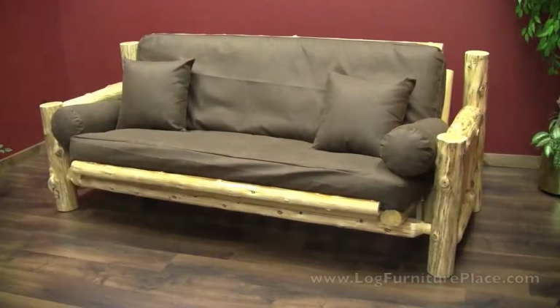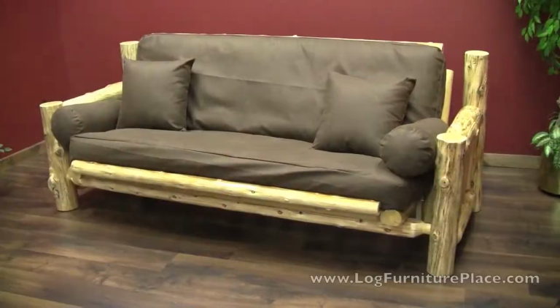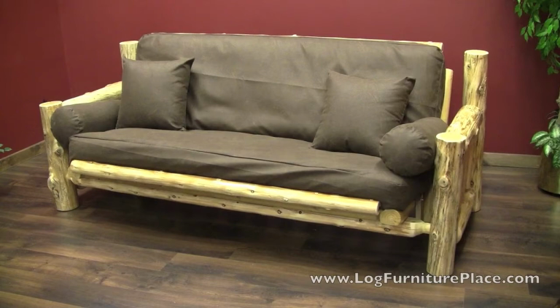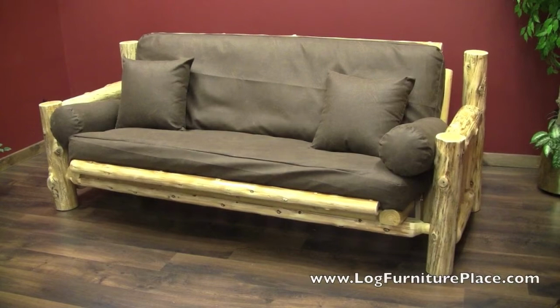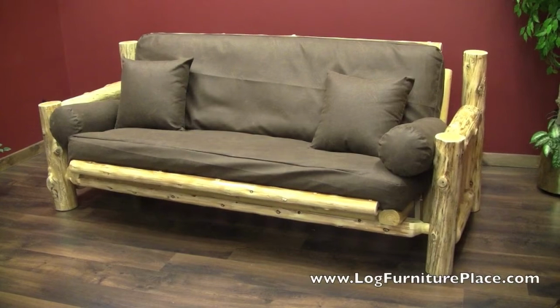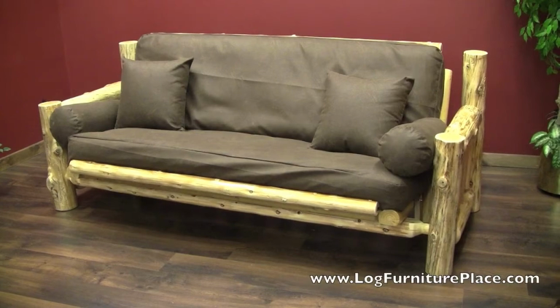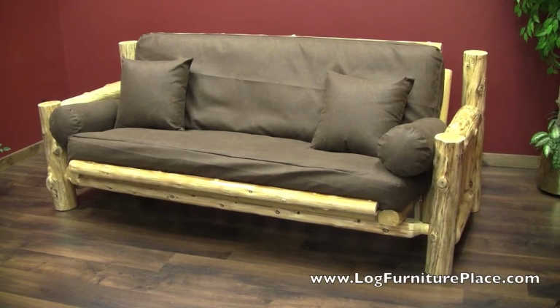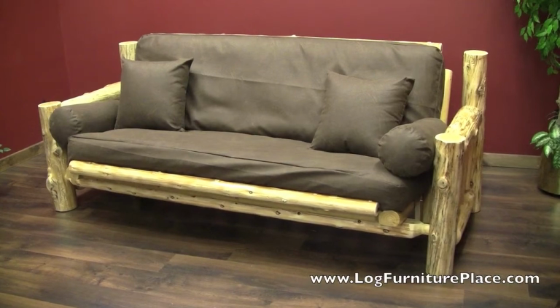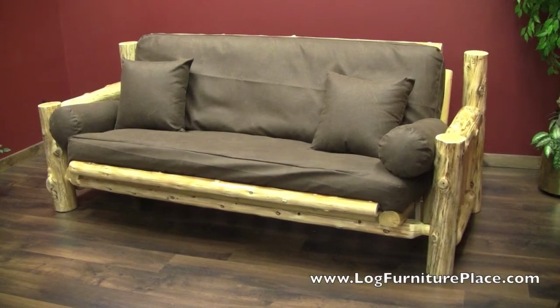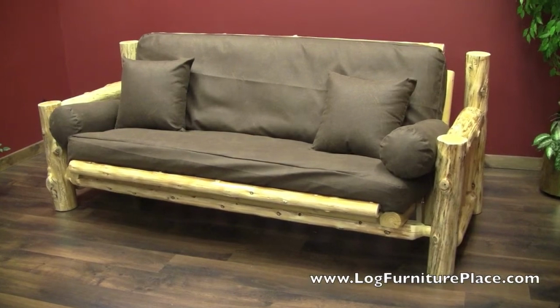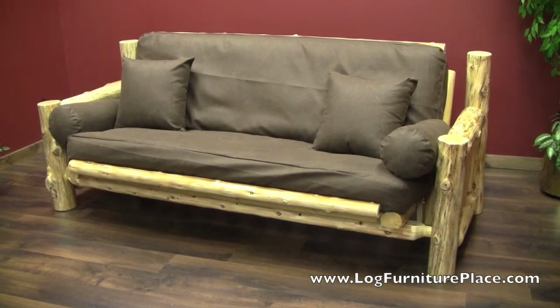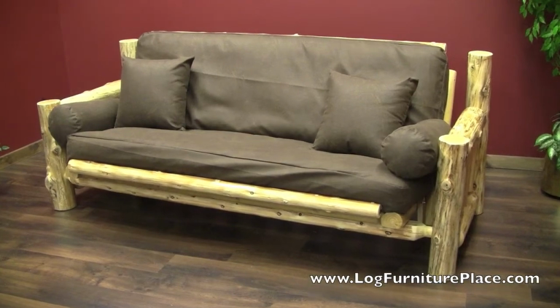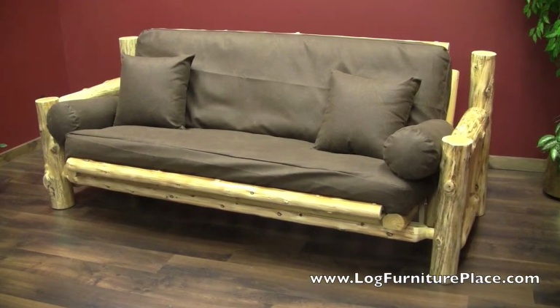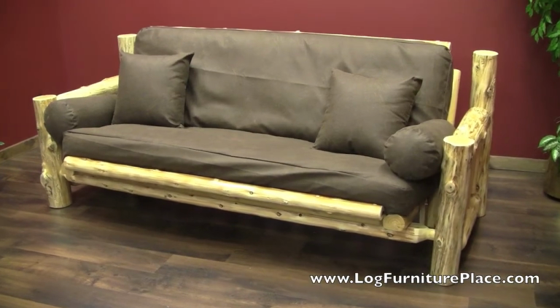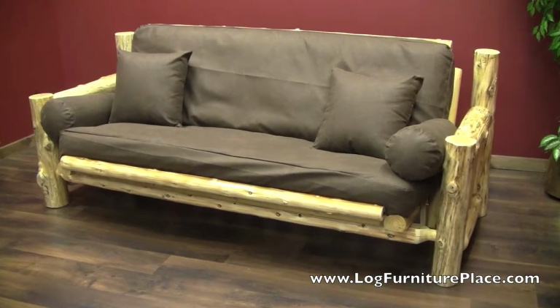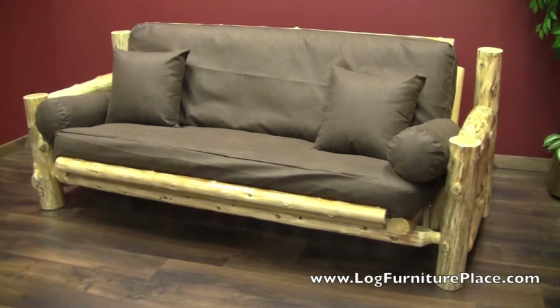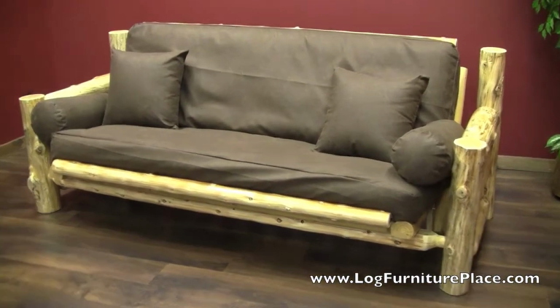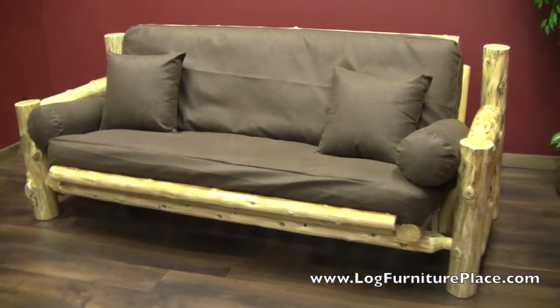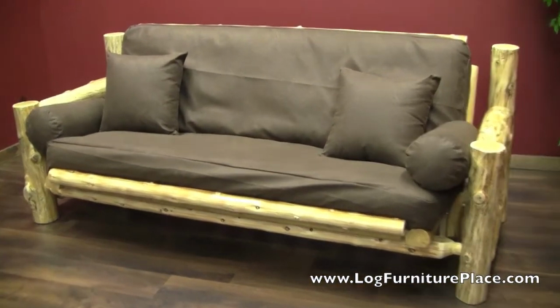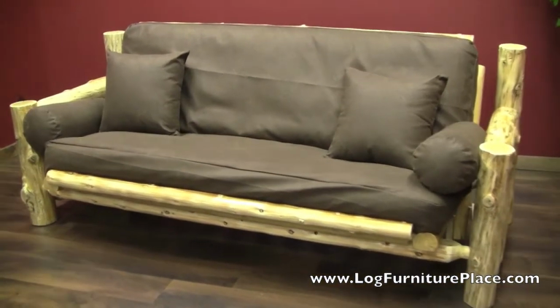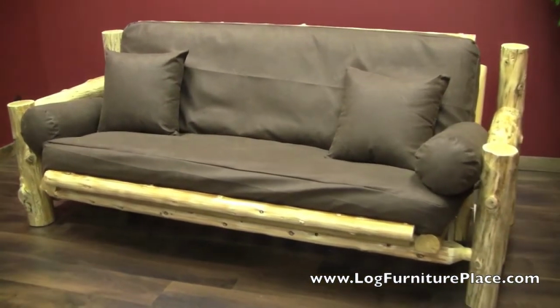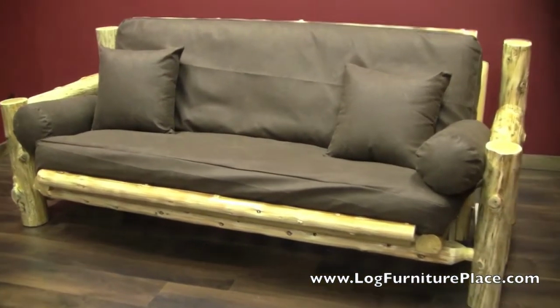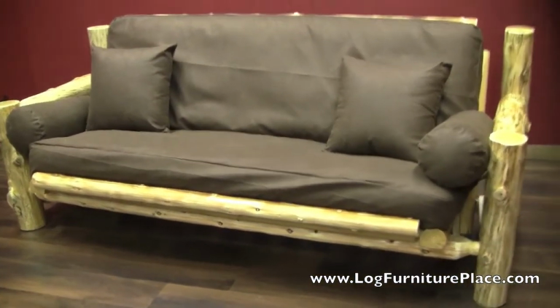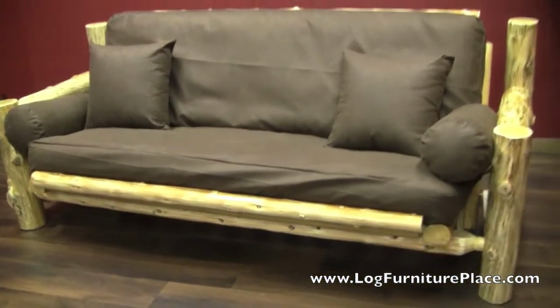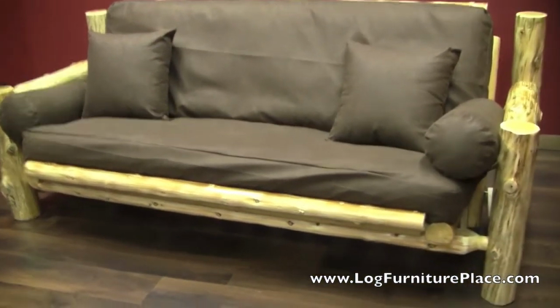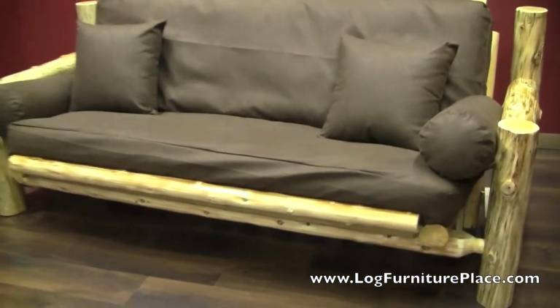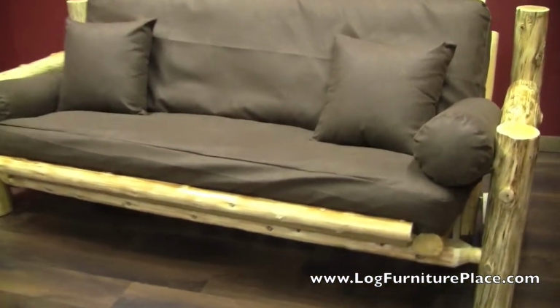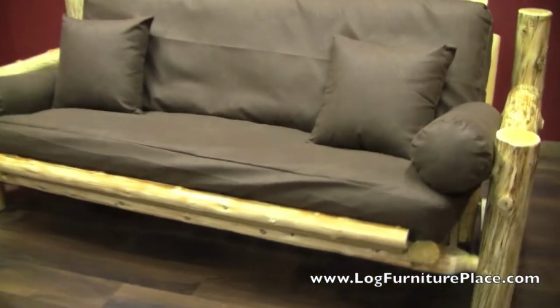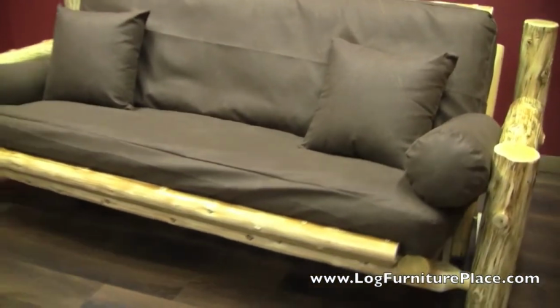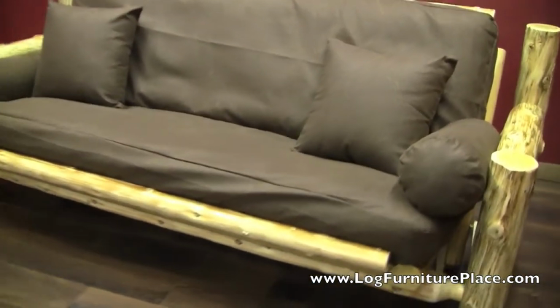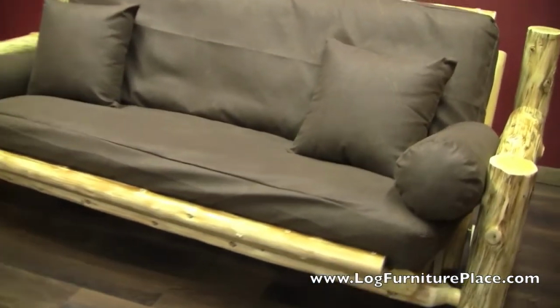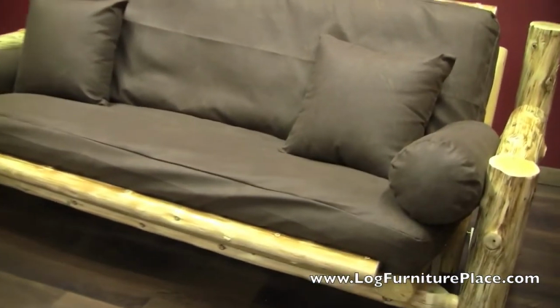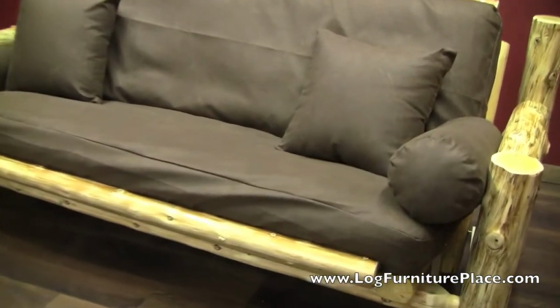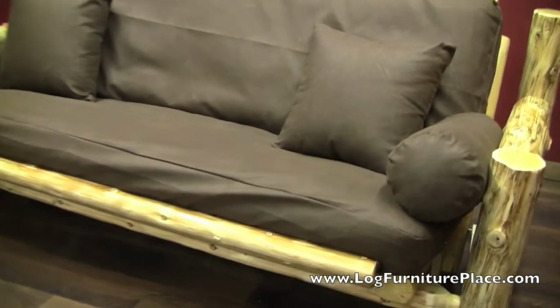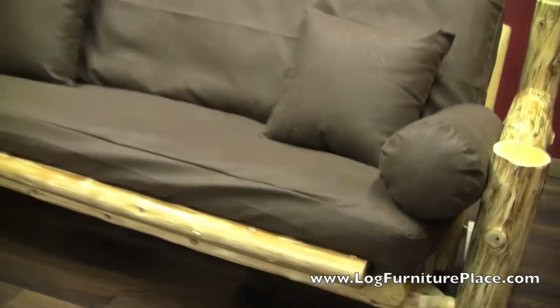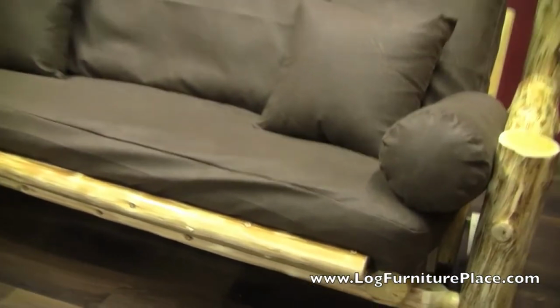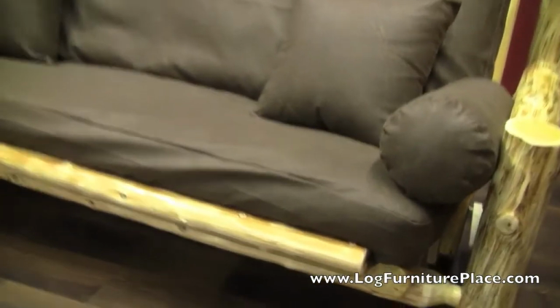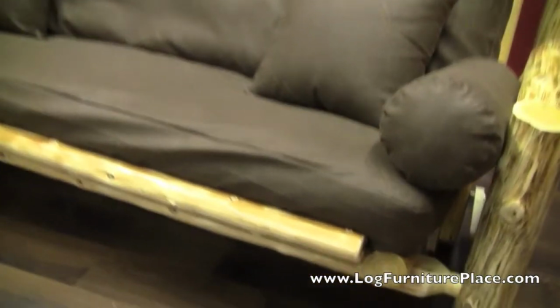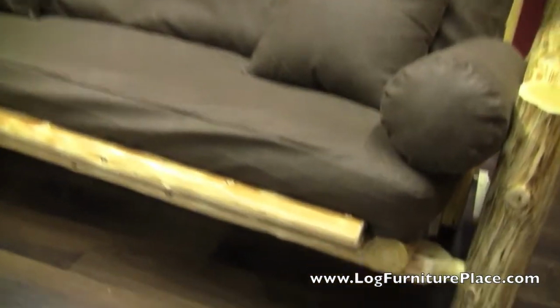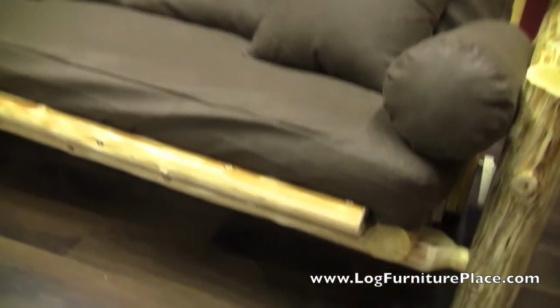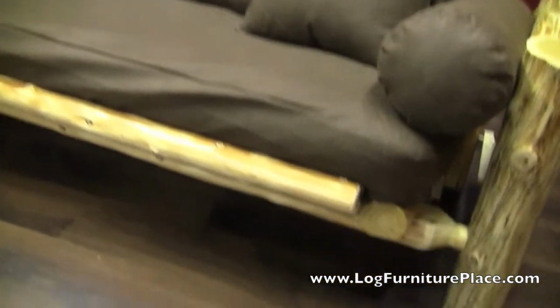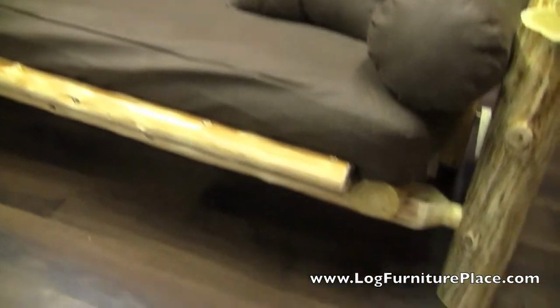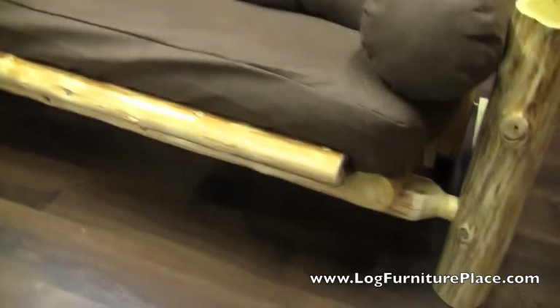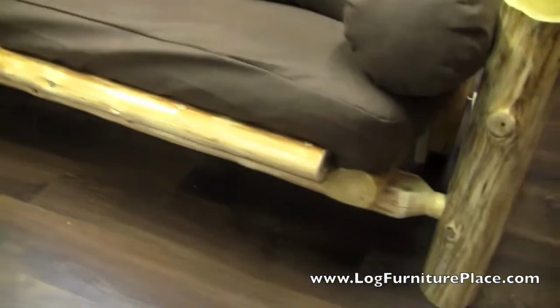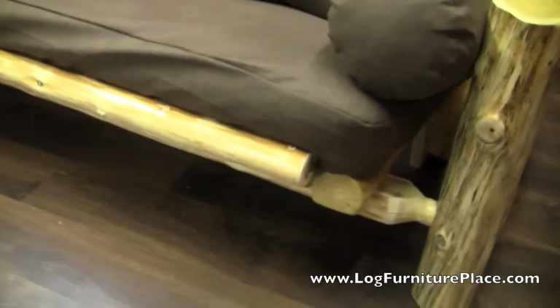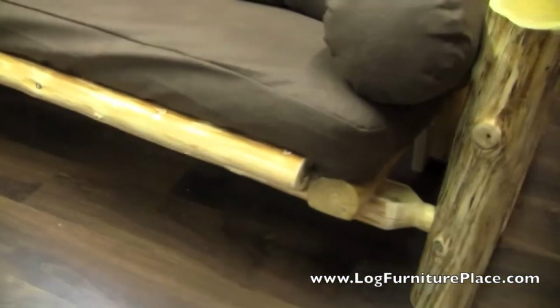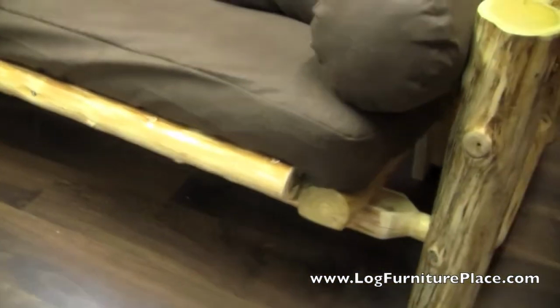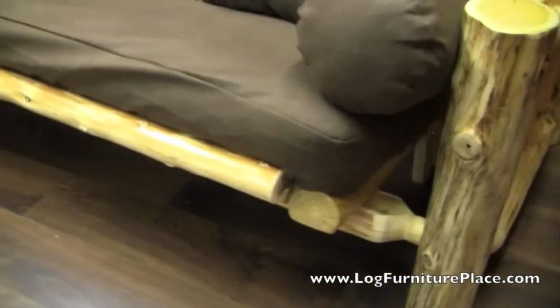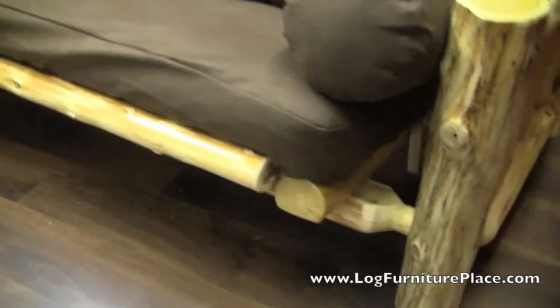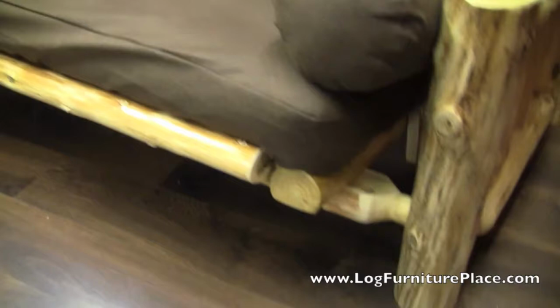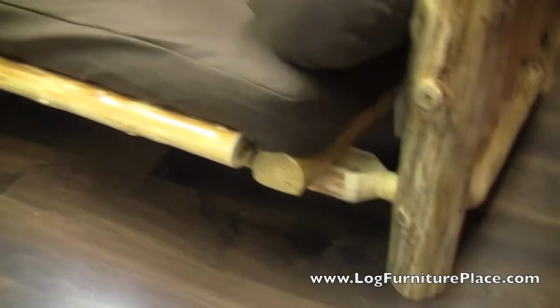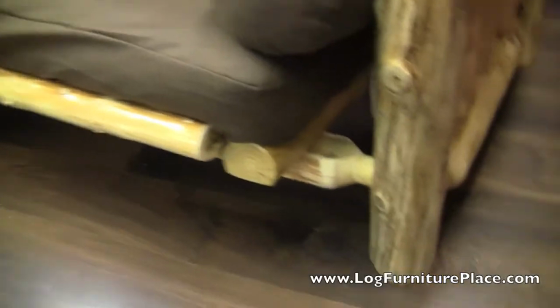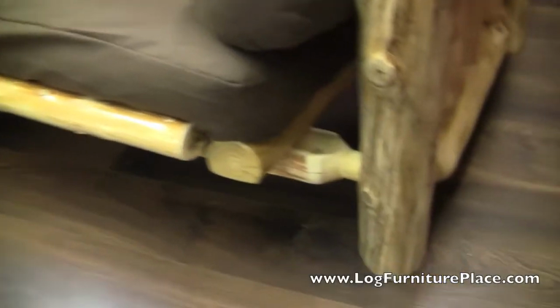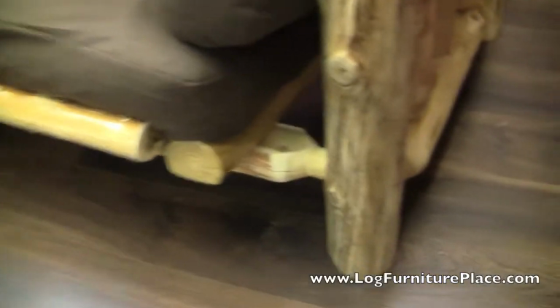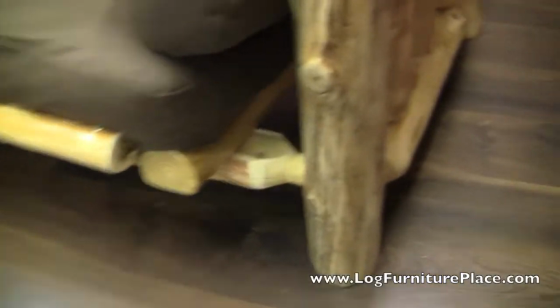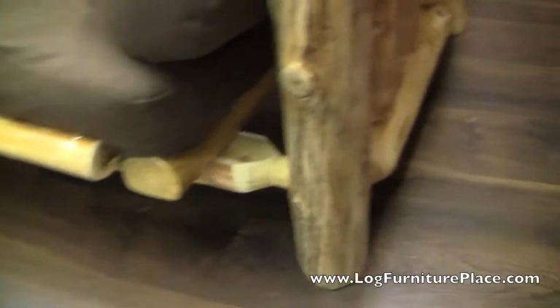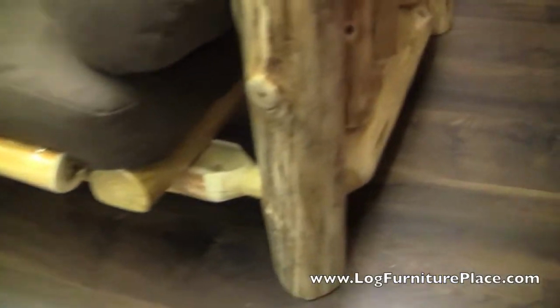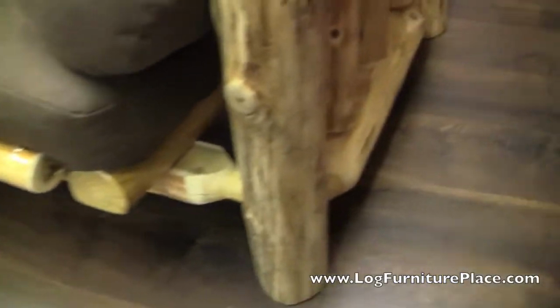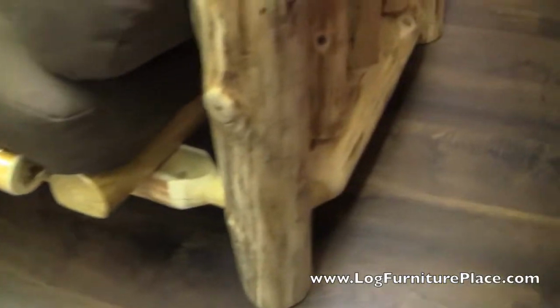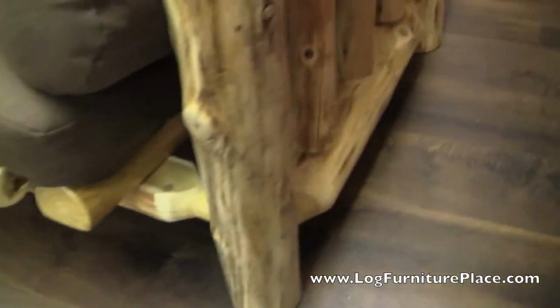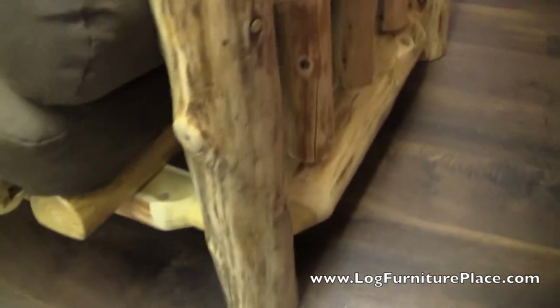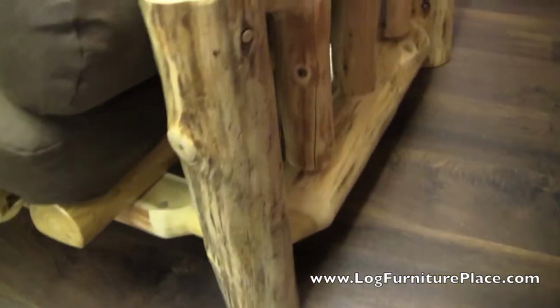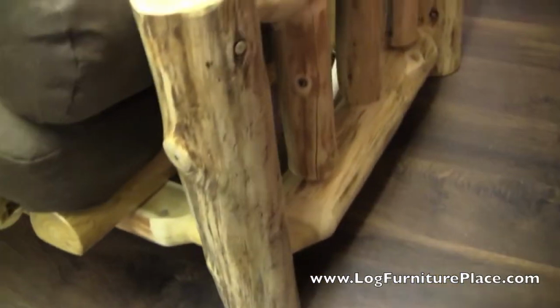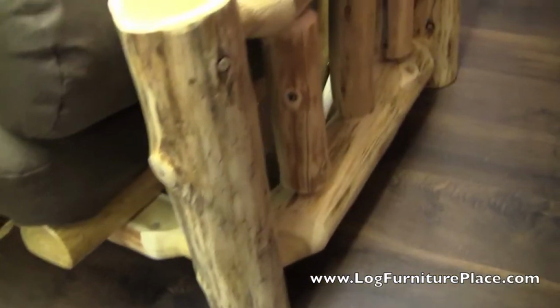Hi, it's Jason with LogFurniturePlace.com. We're going to take a closer look at our Cedar Lake Cabin Futon today.